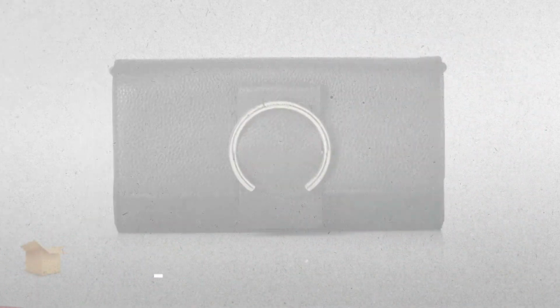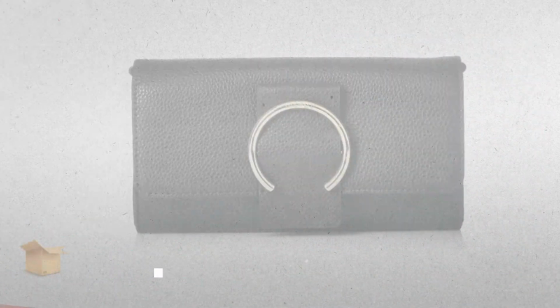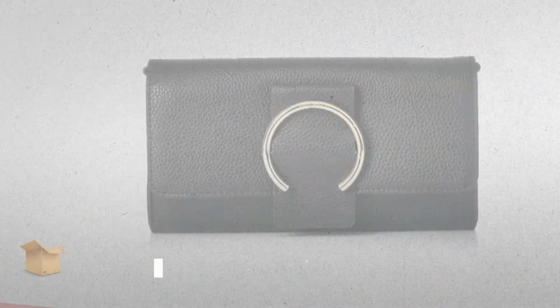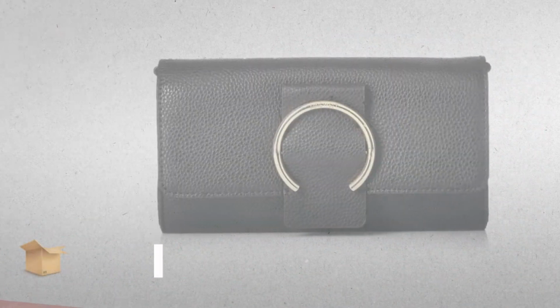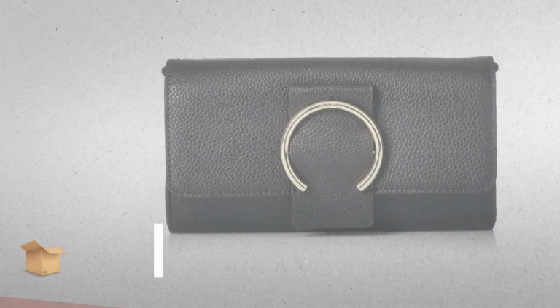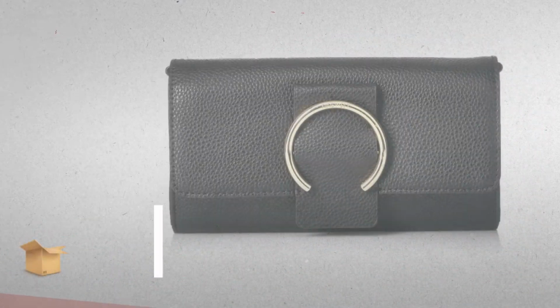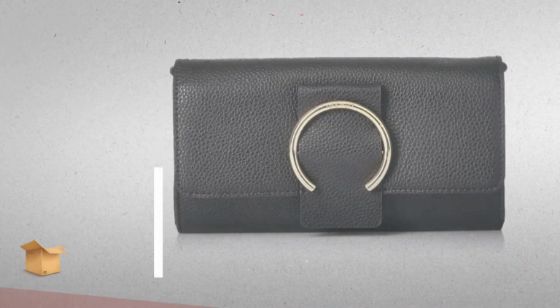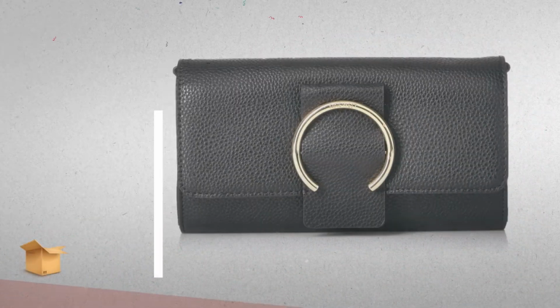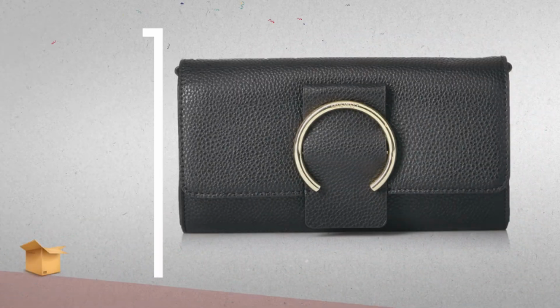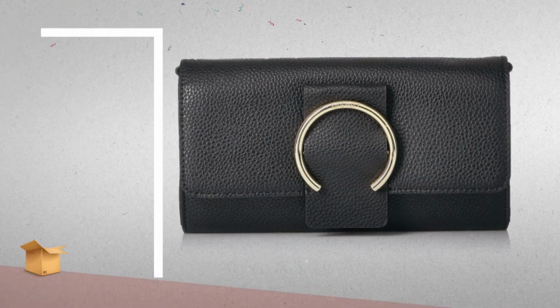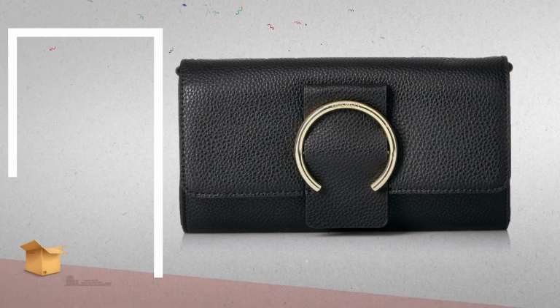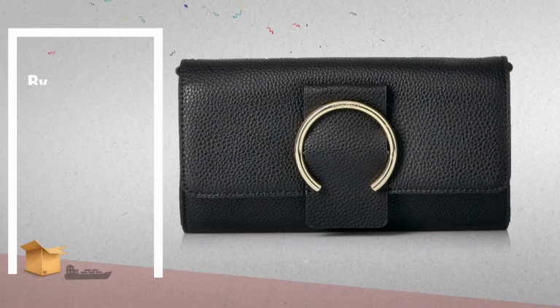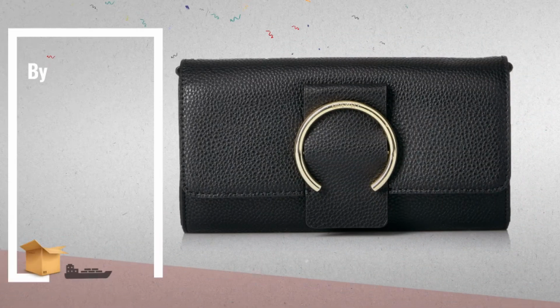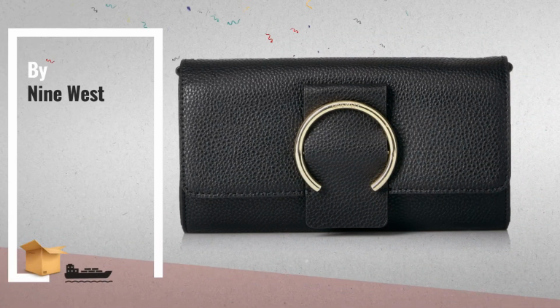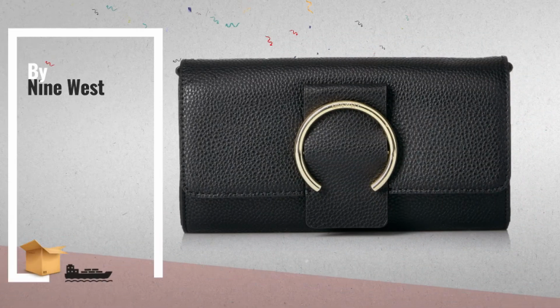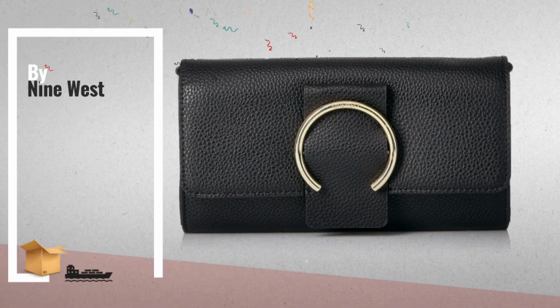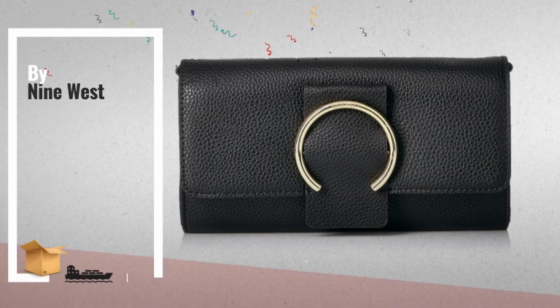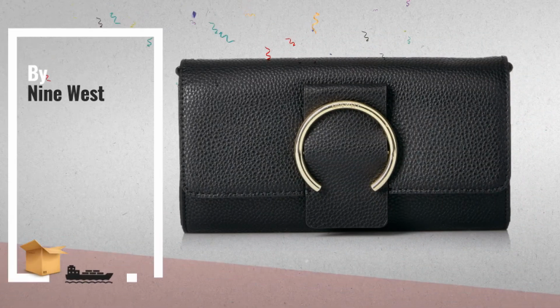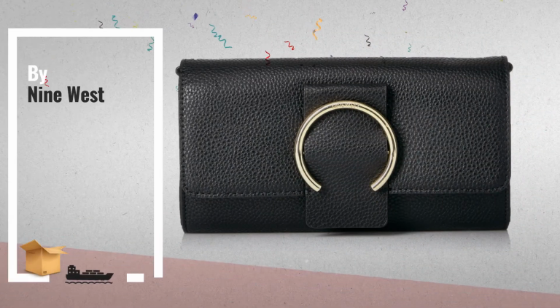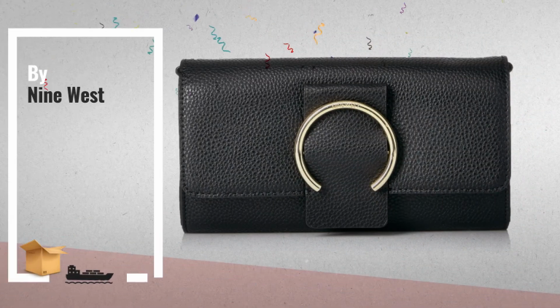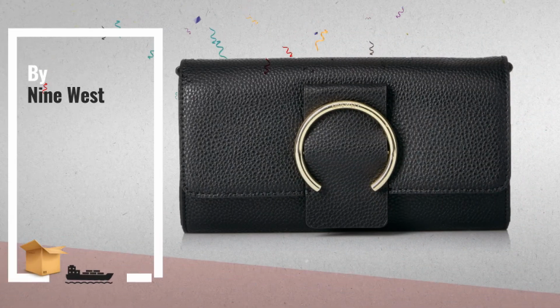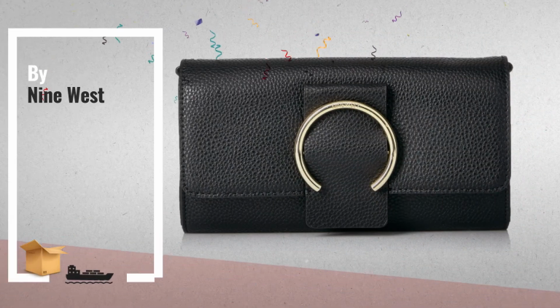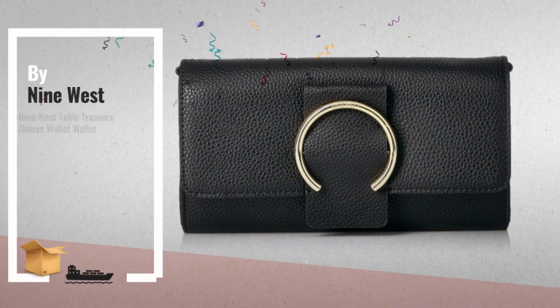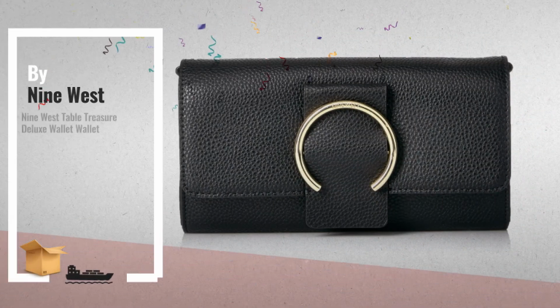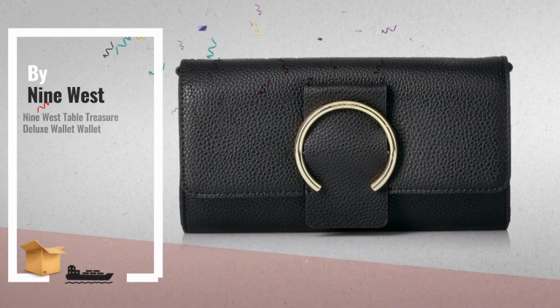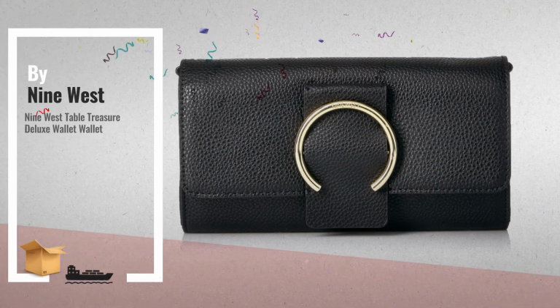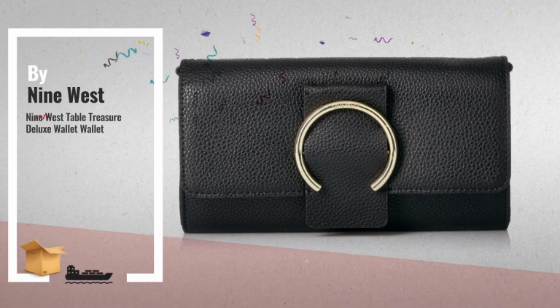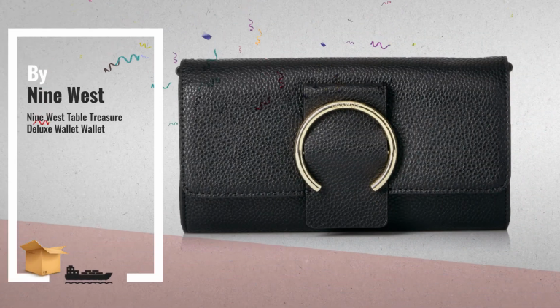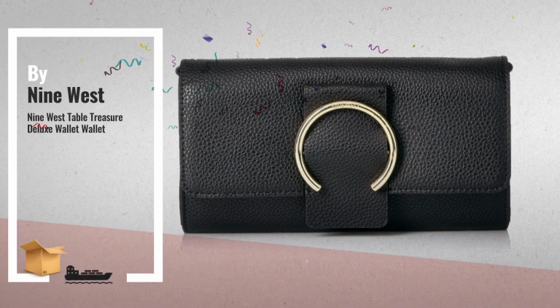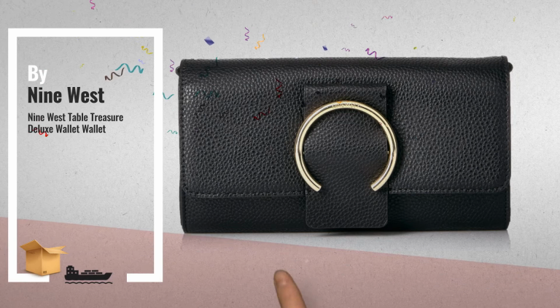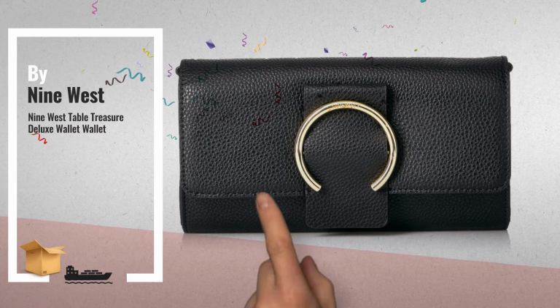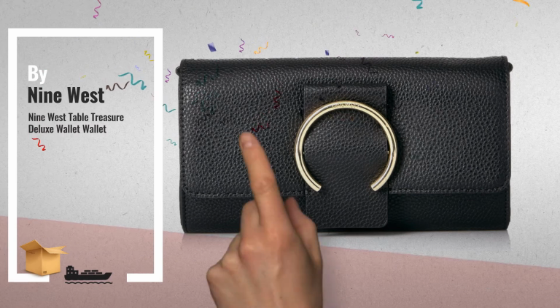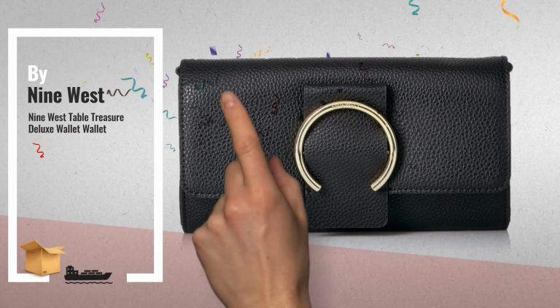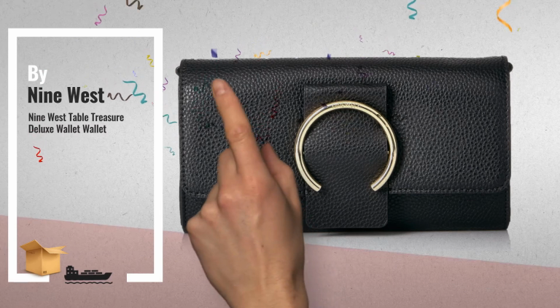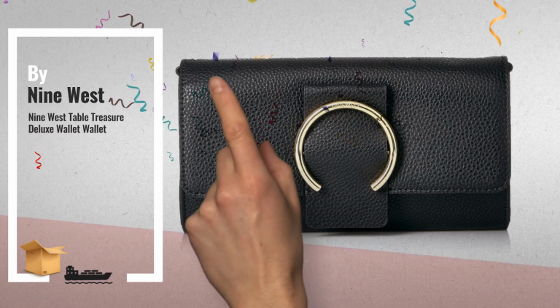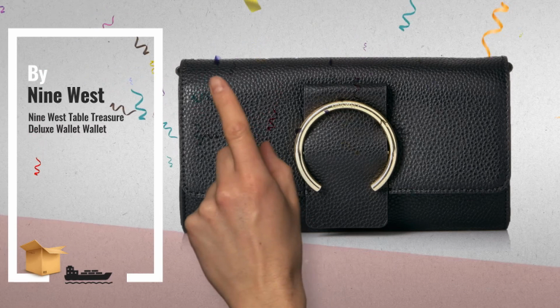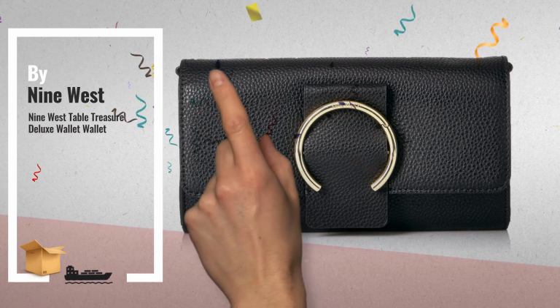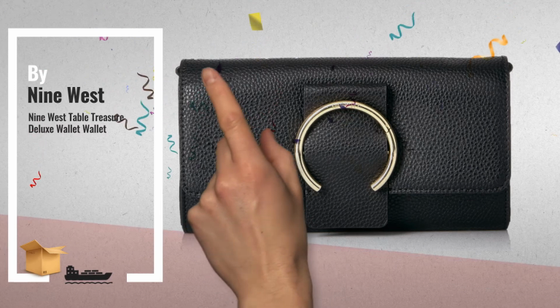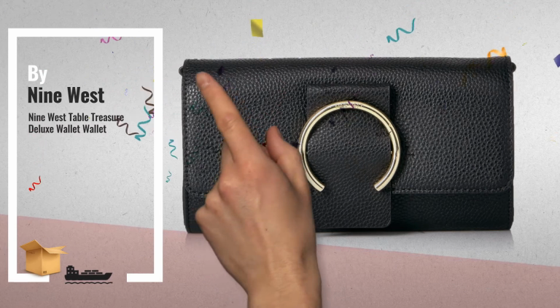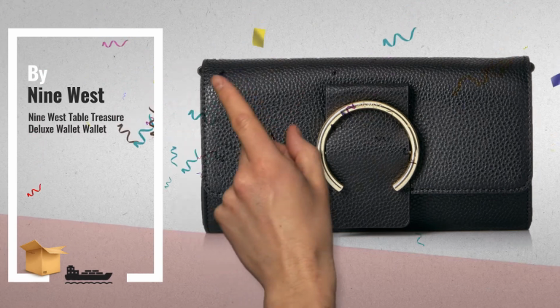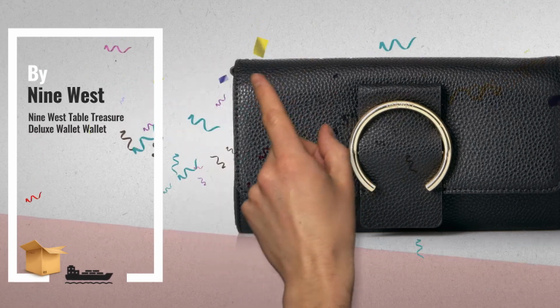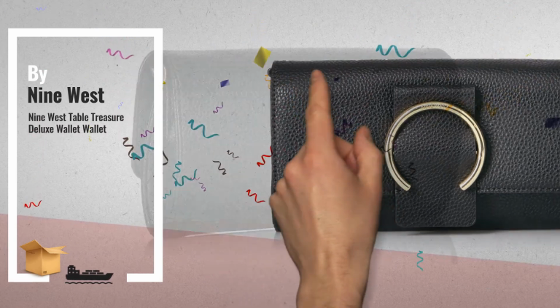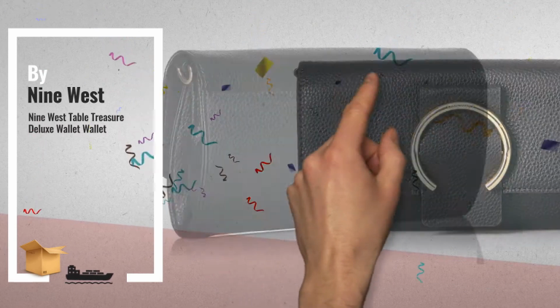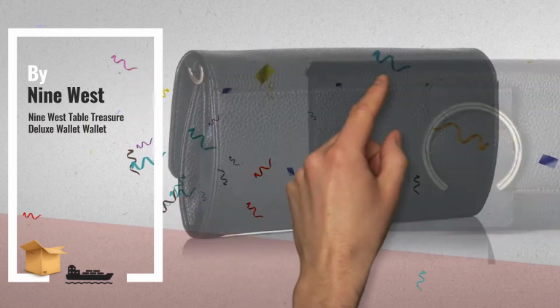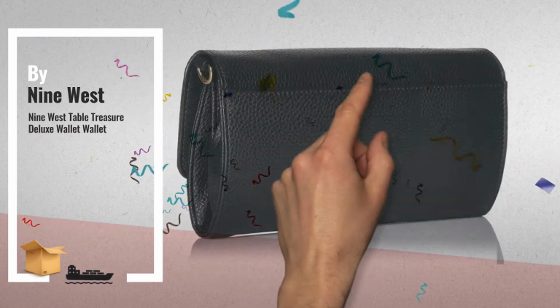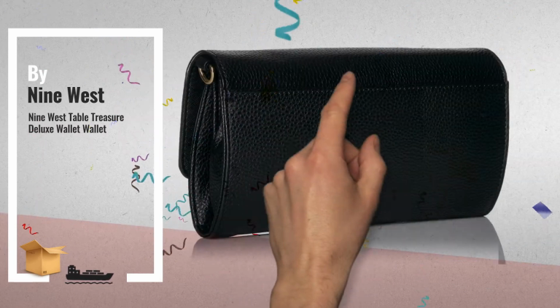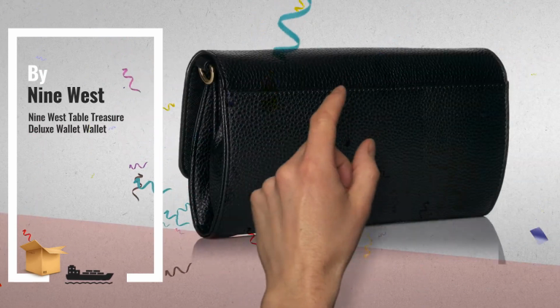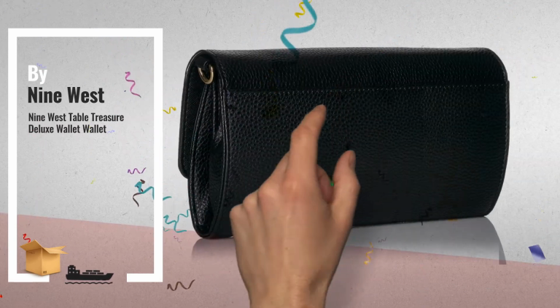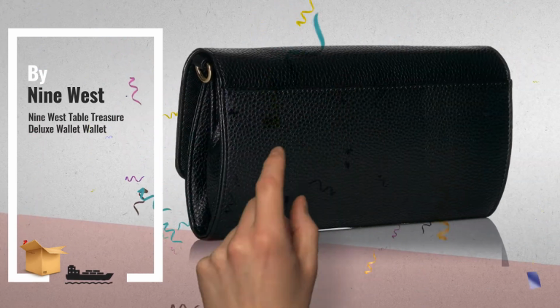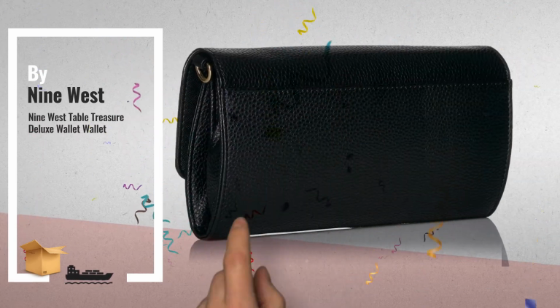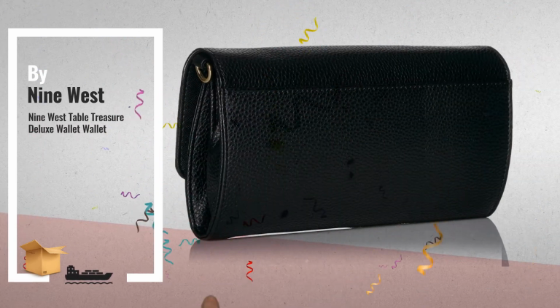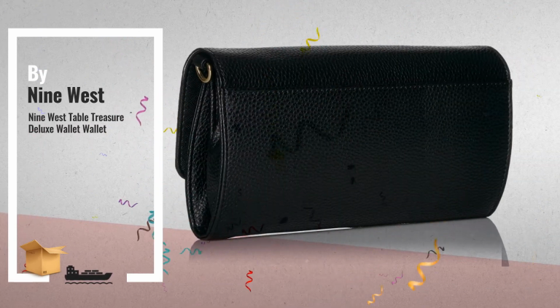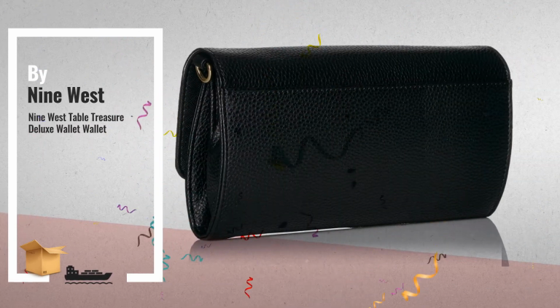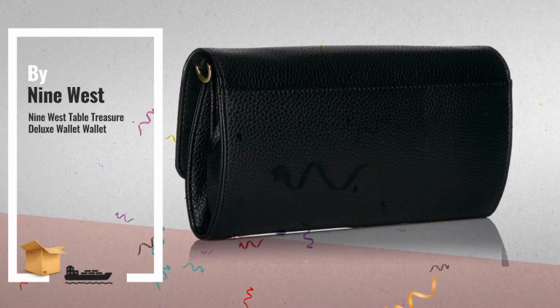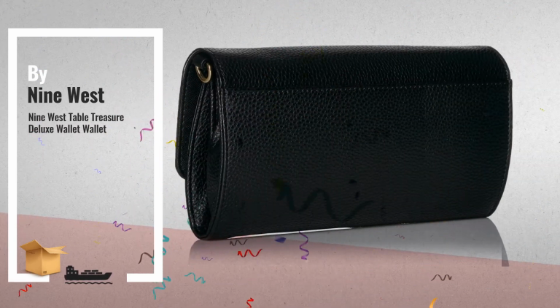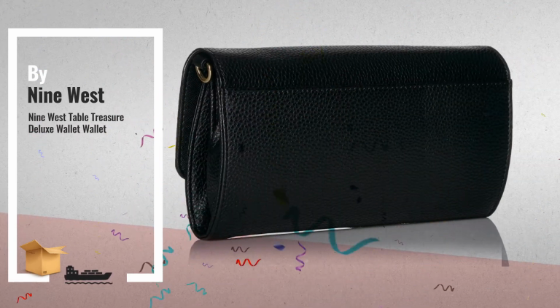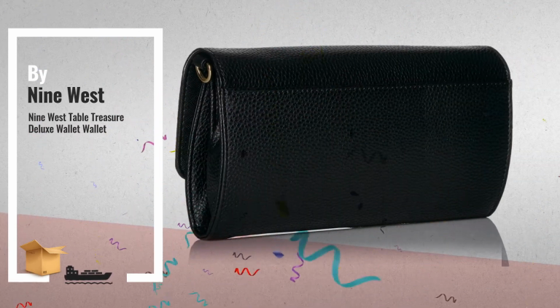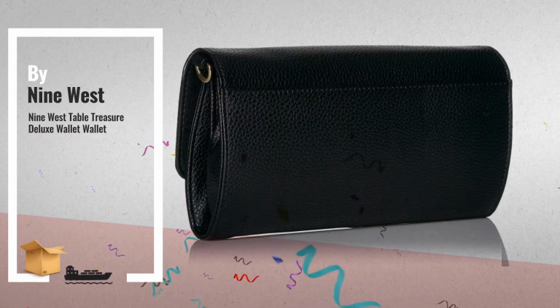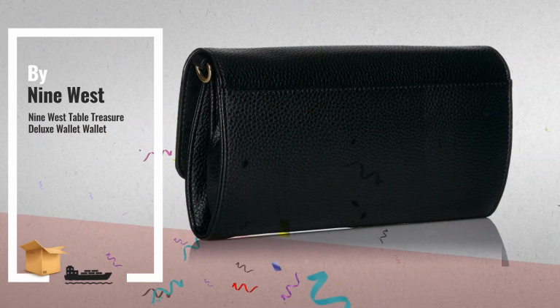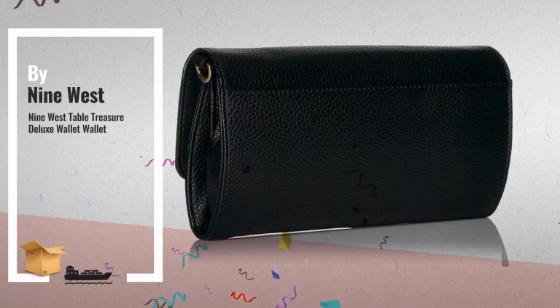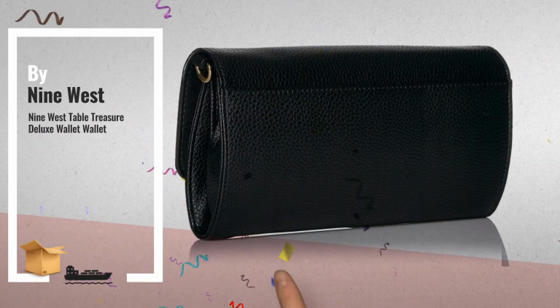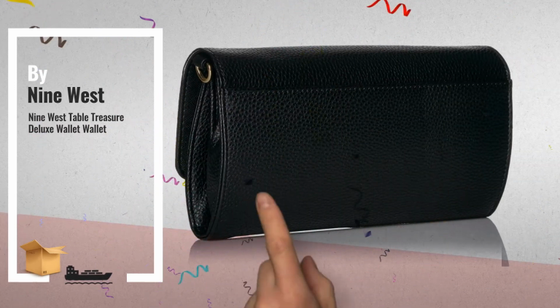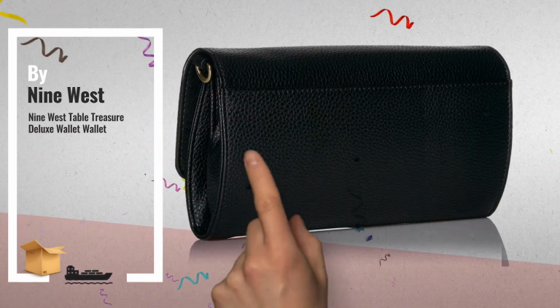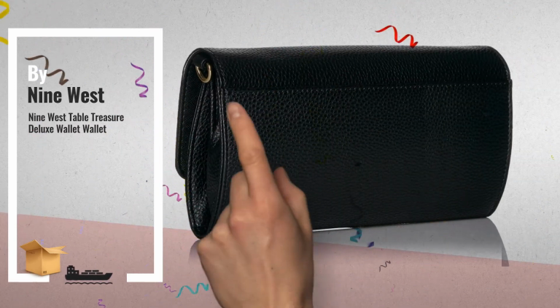Number 4: Great looking Flap Over Wallet with Front Flap Hardware and Nine West Pin Letters on Back.